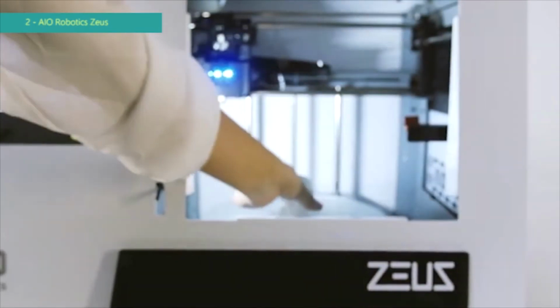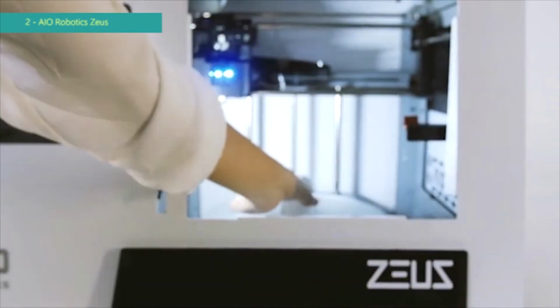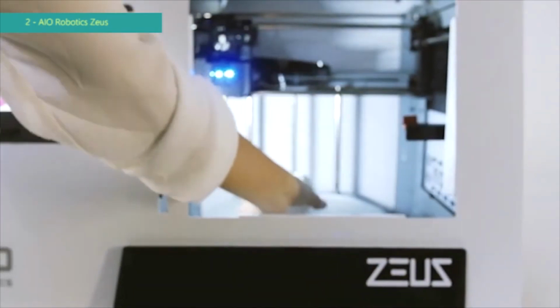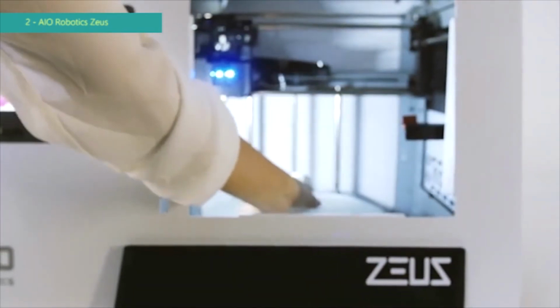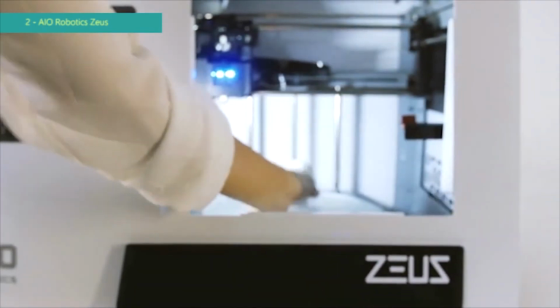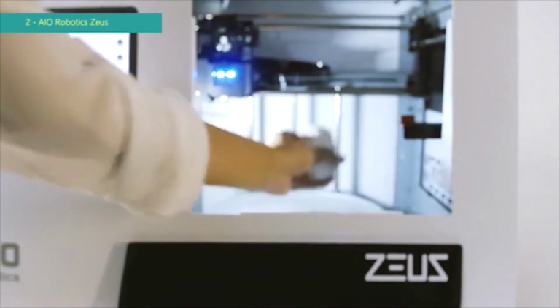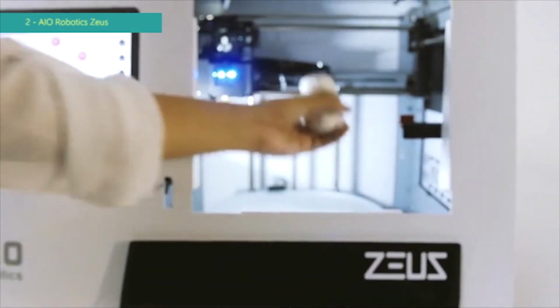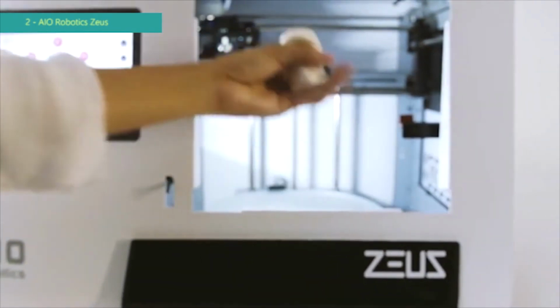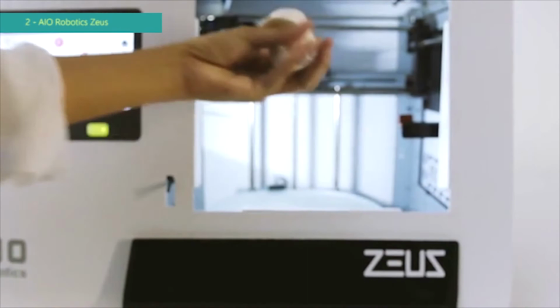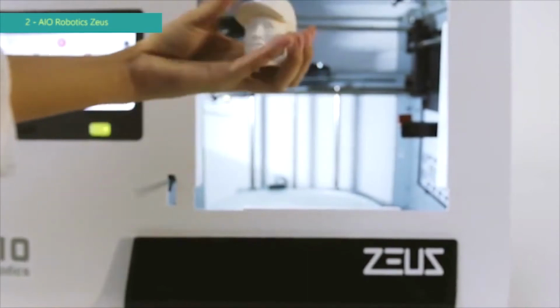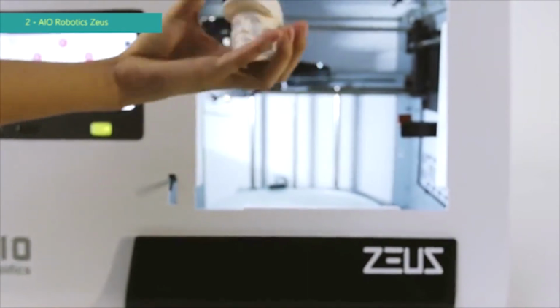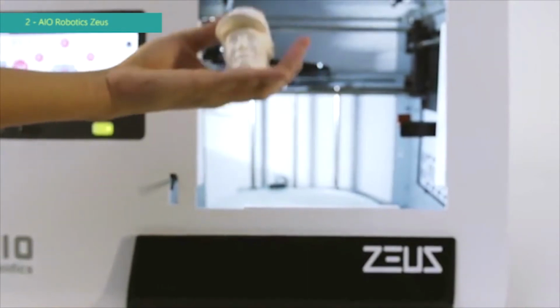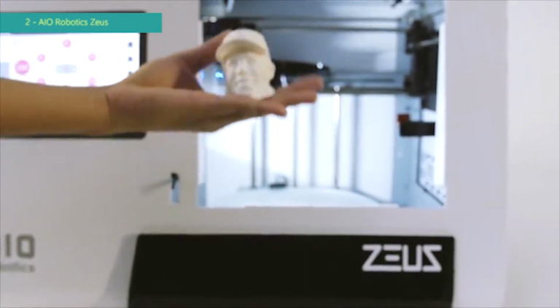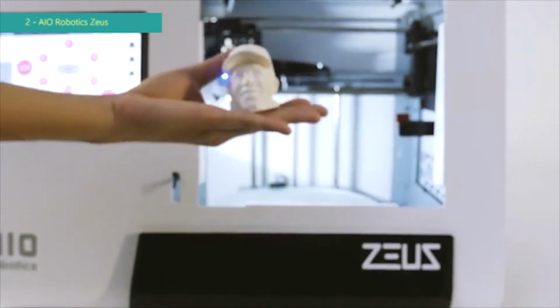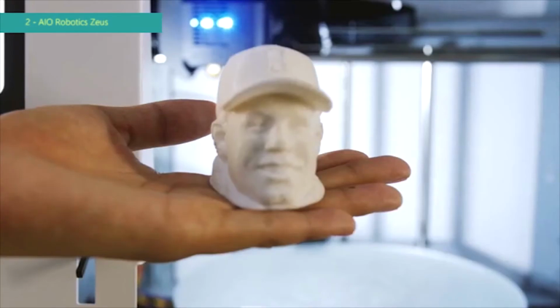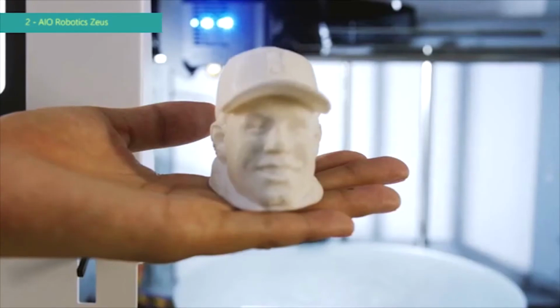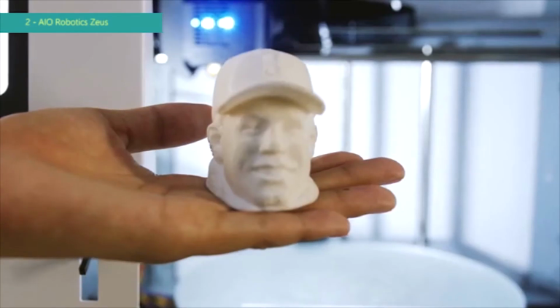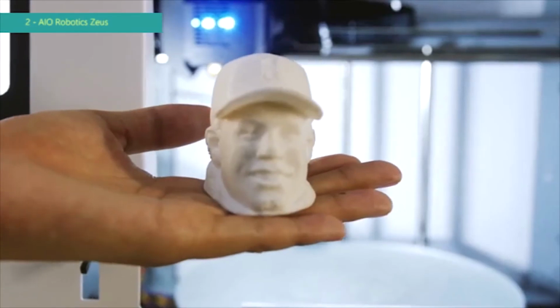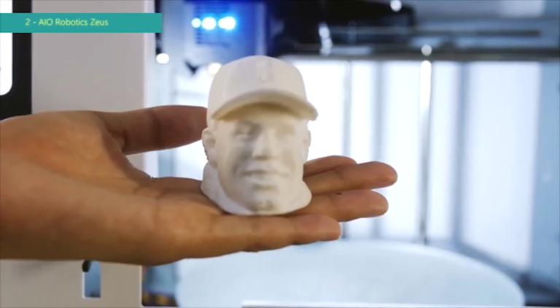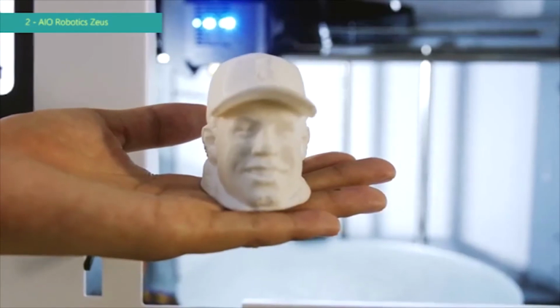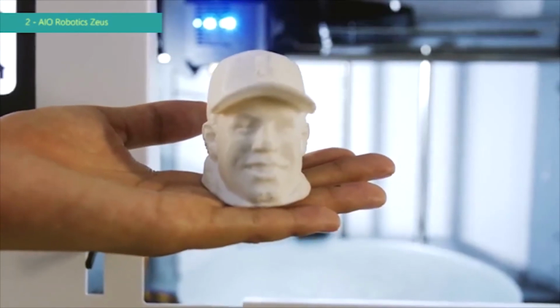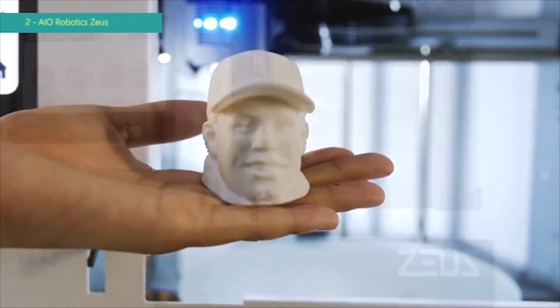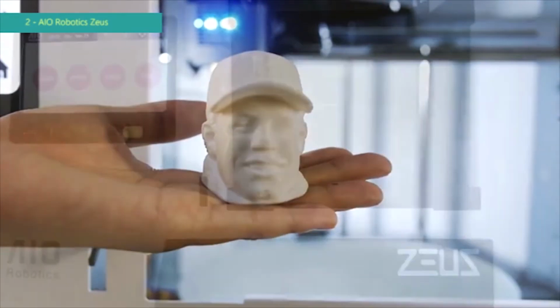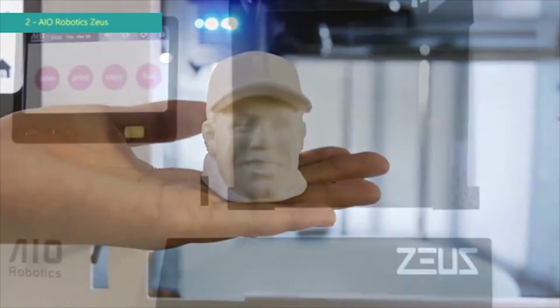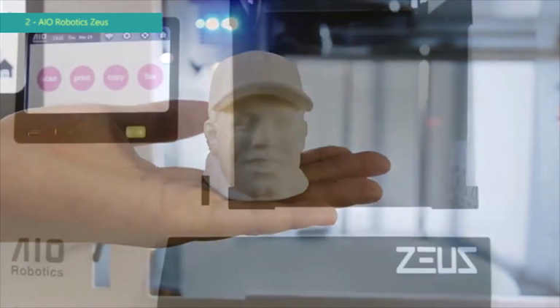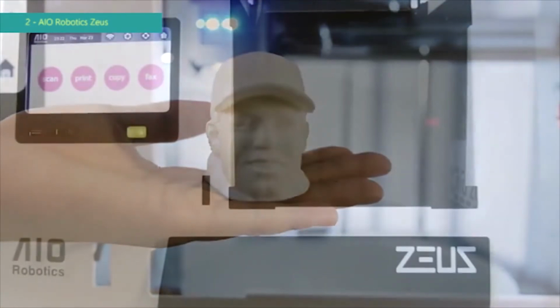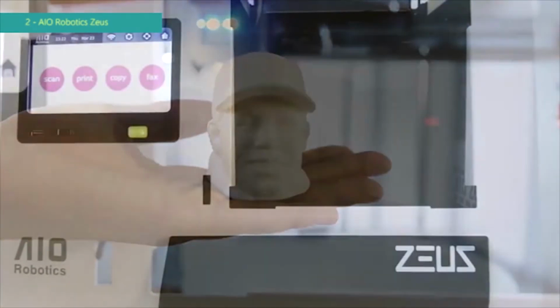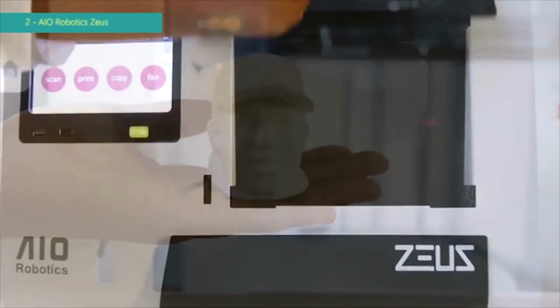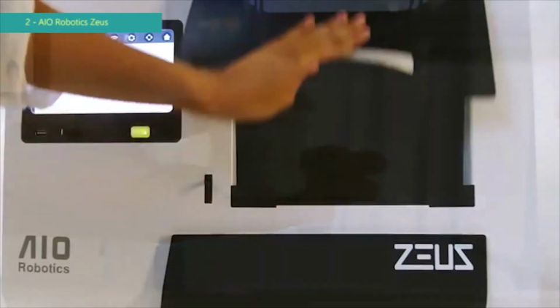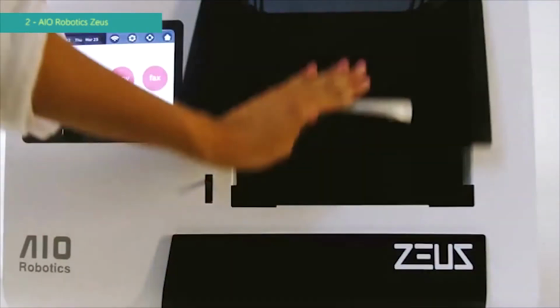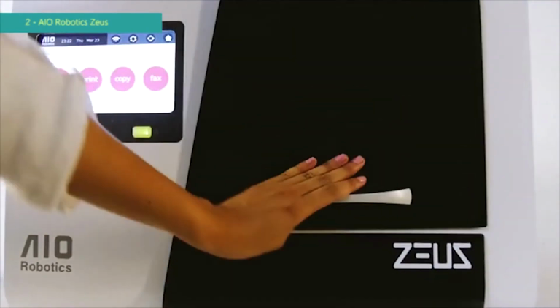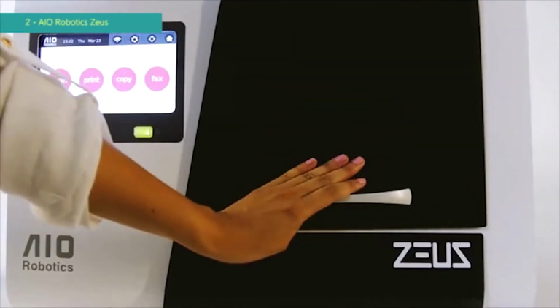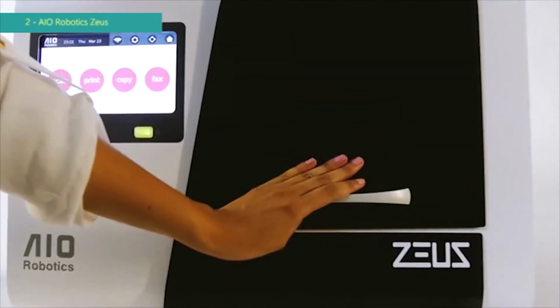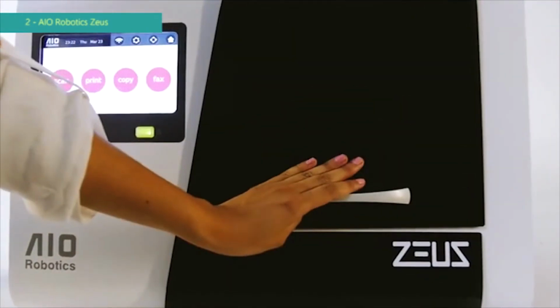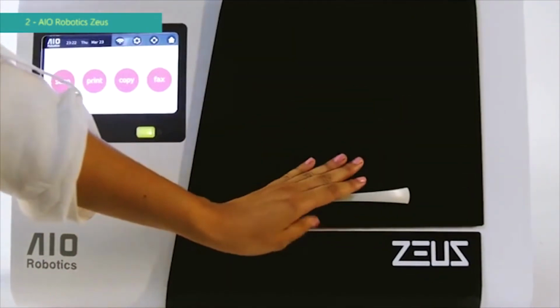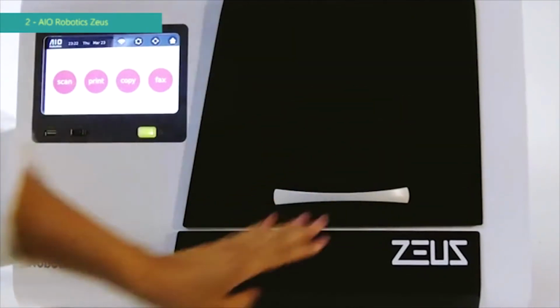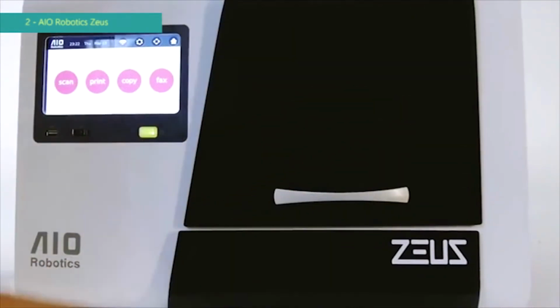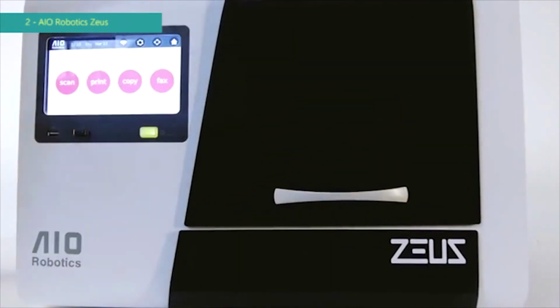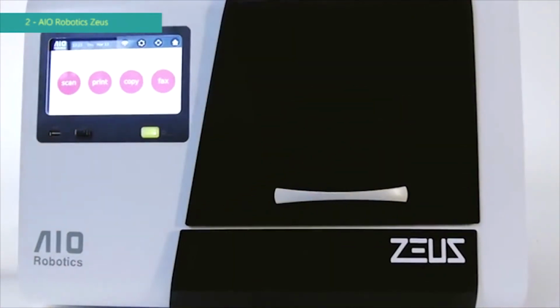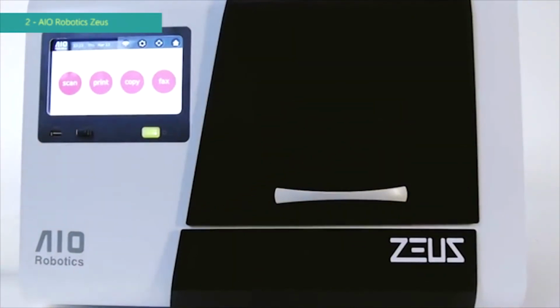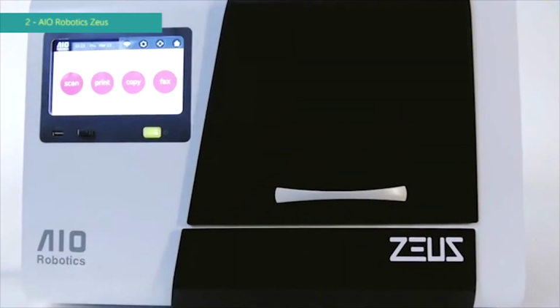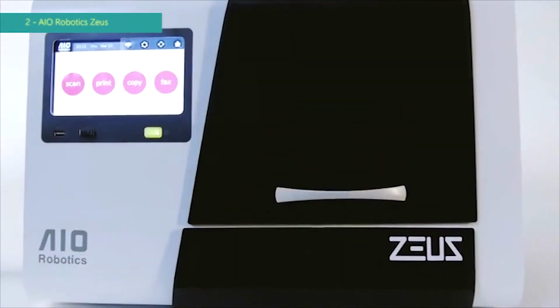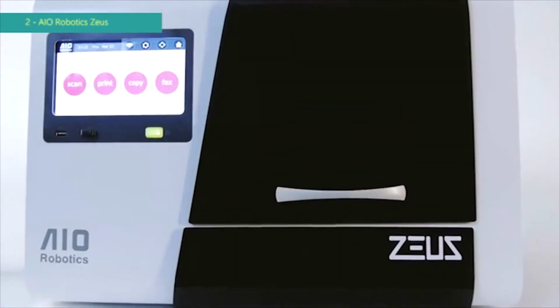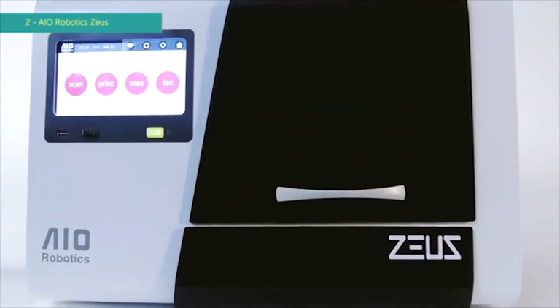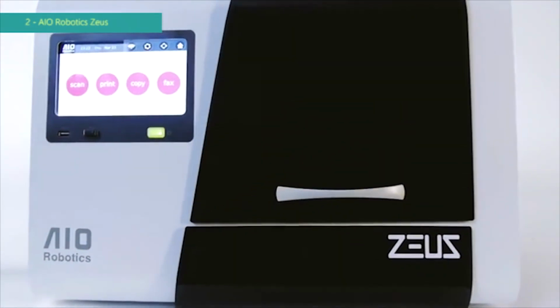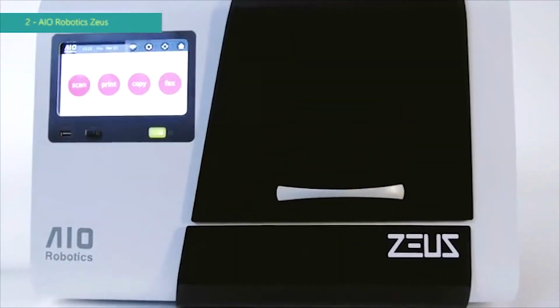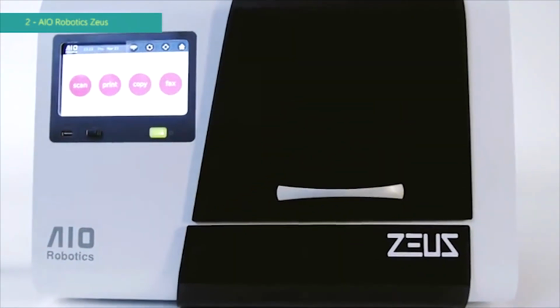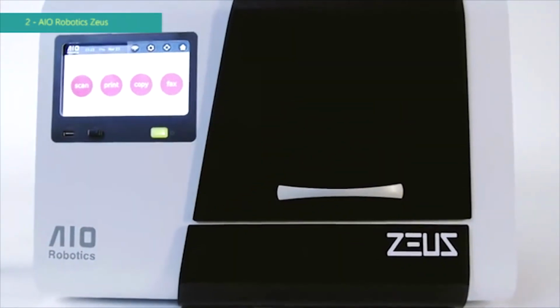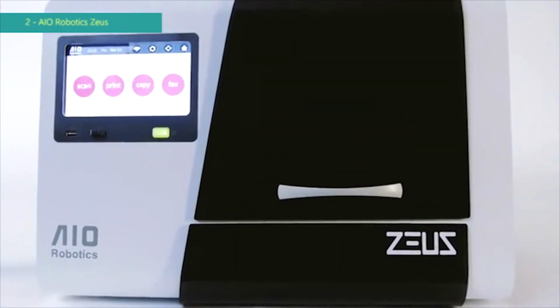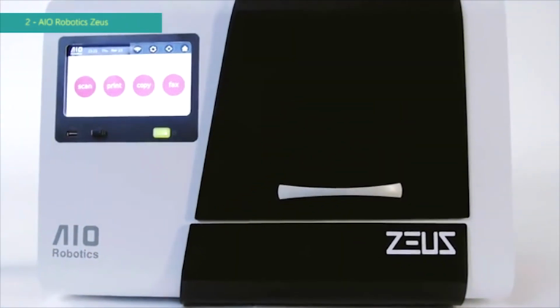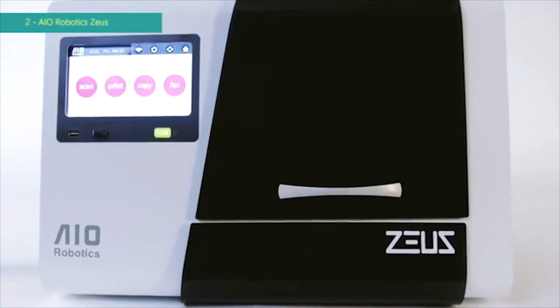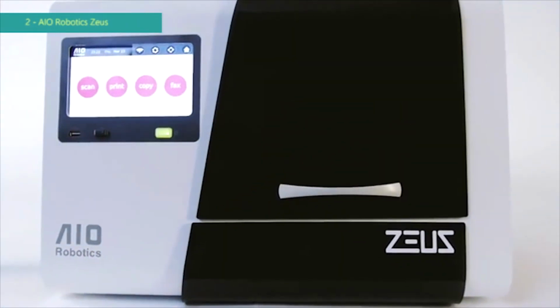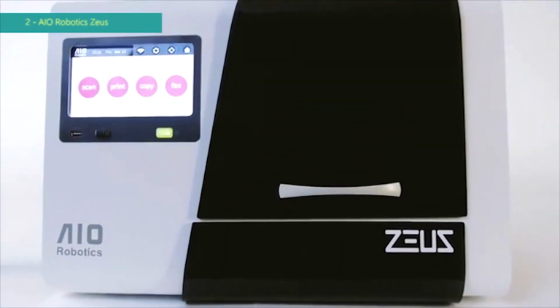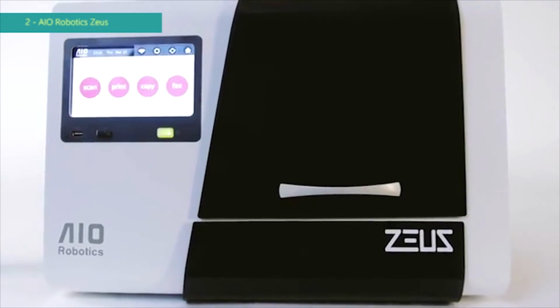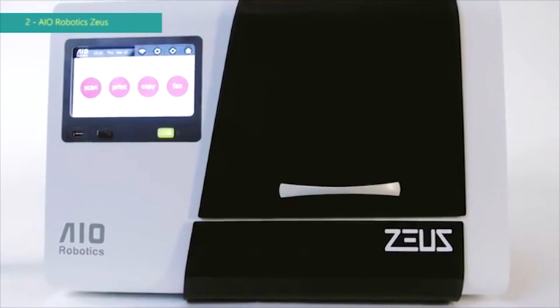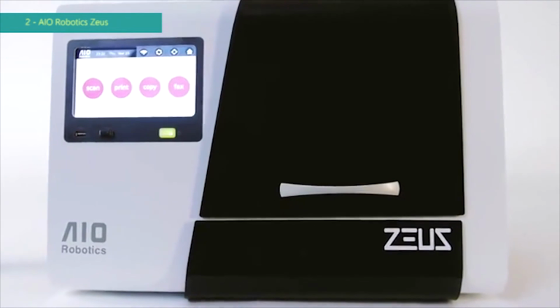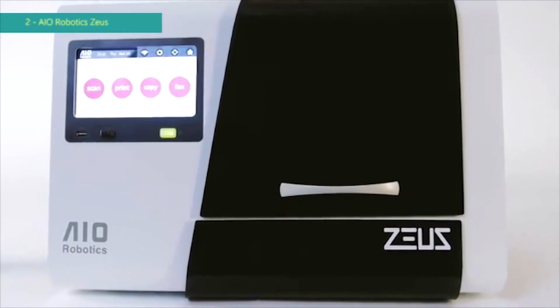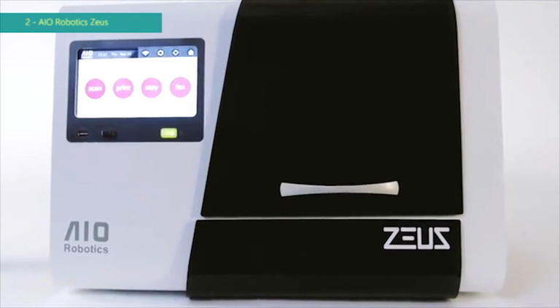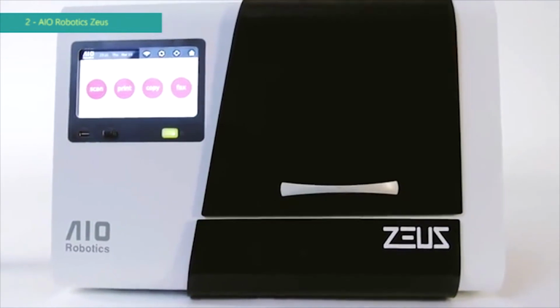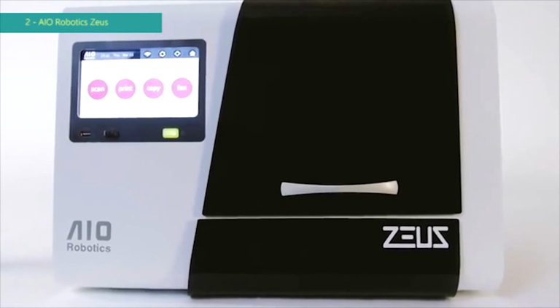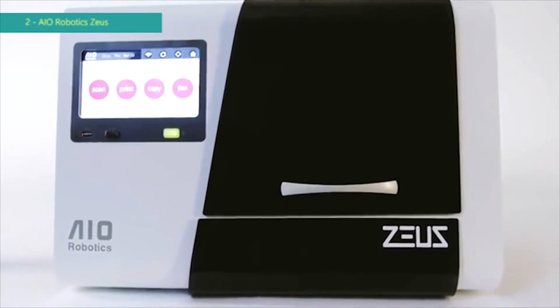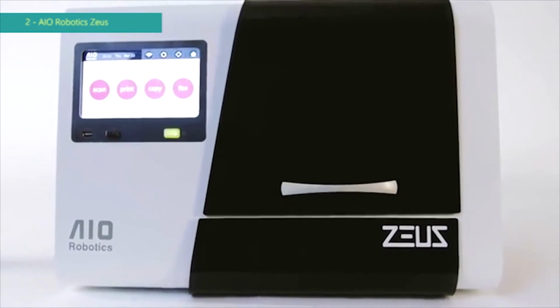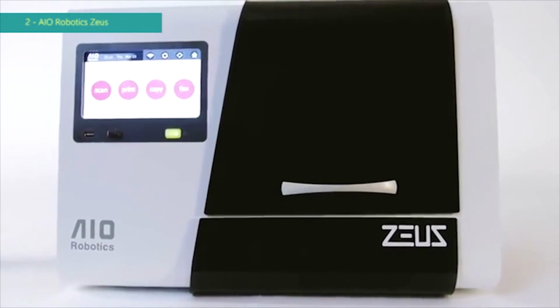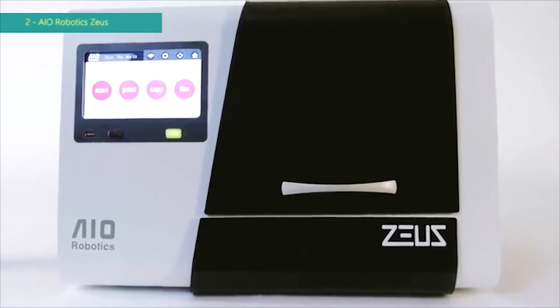Wherever your mind wants to go, Zeus will take you there. And however you want to create, the Zeus is your tool to make your imagination a reality.